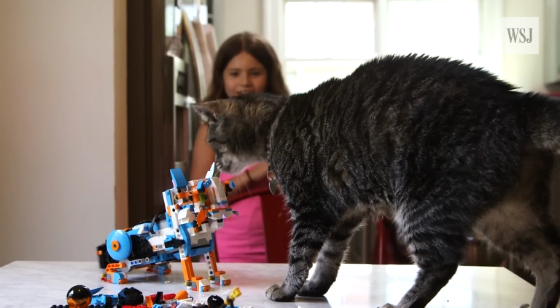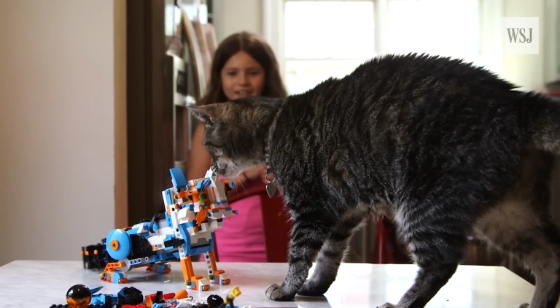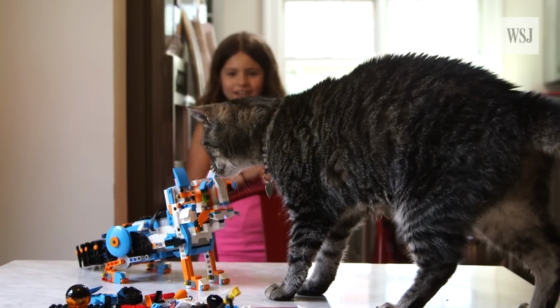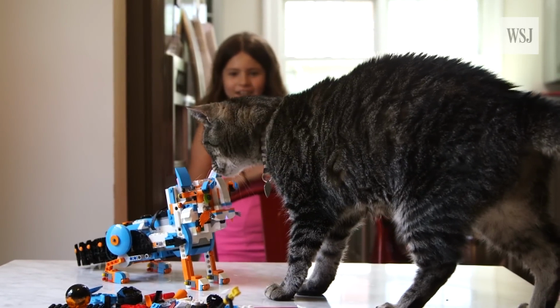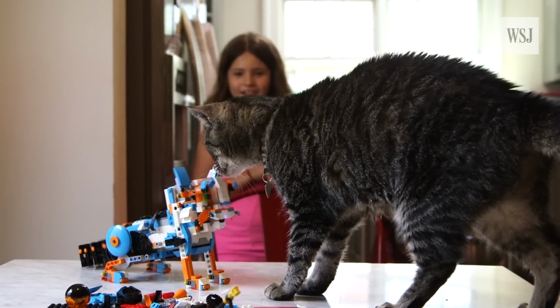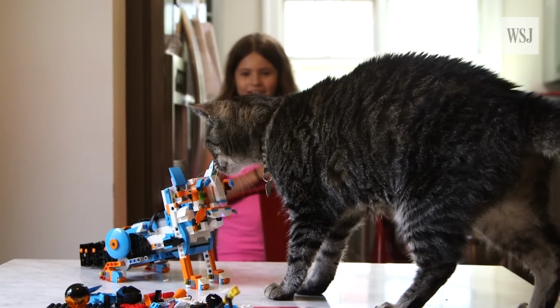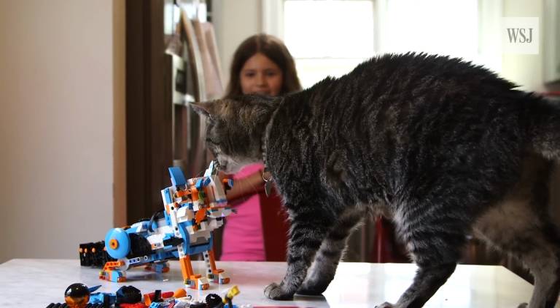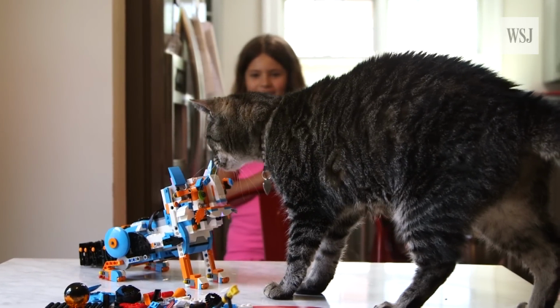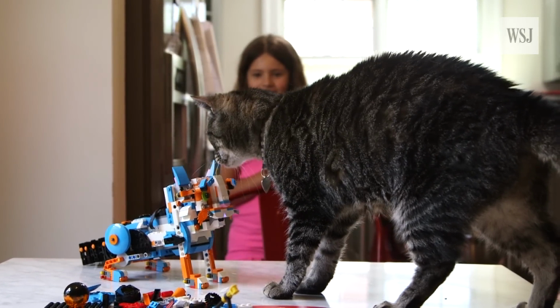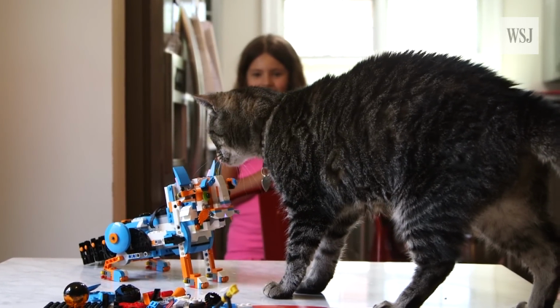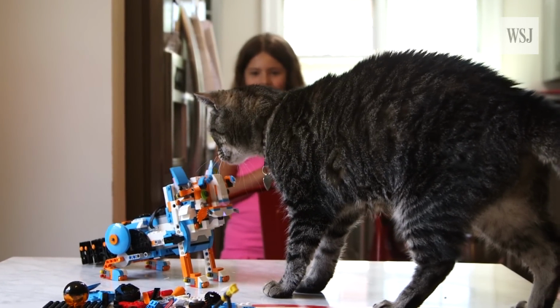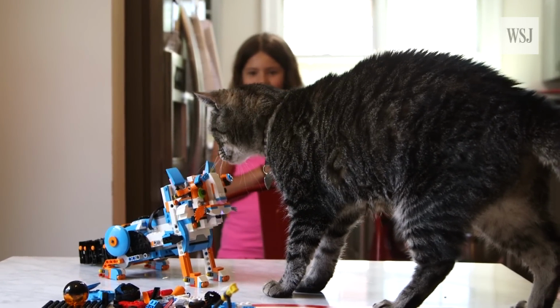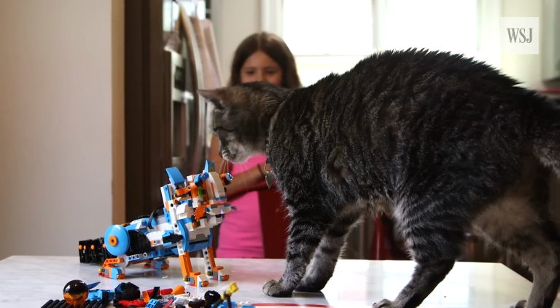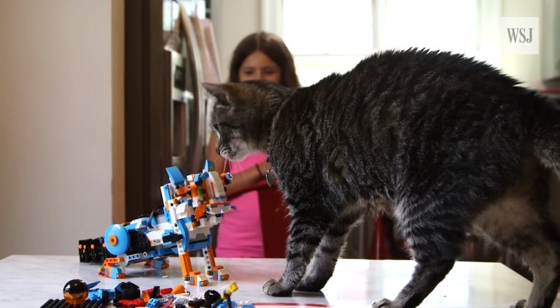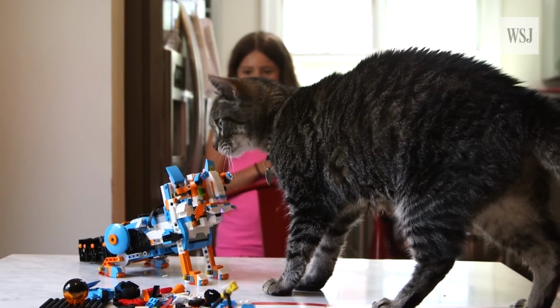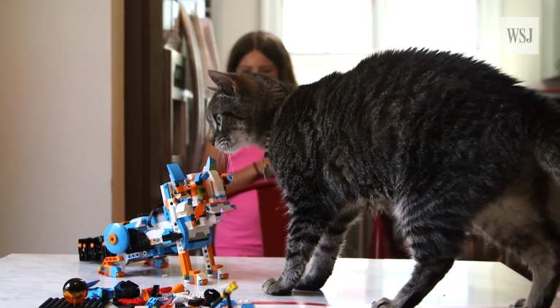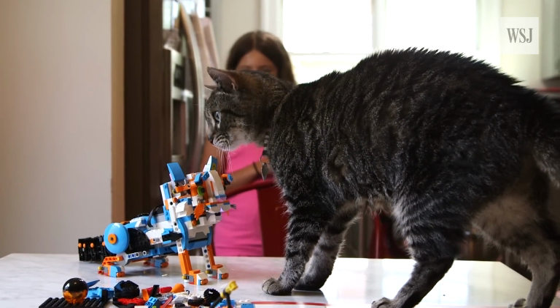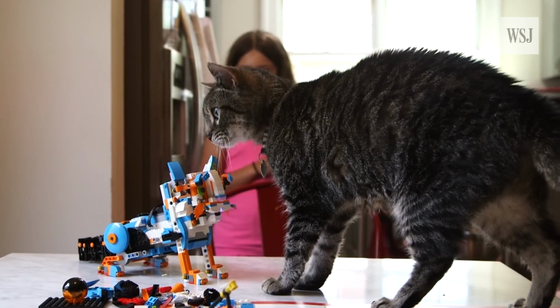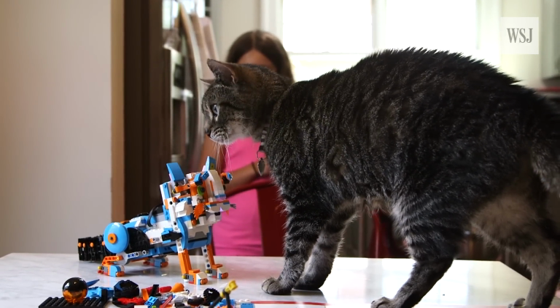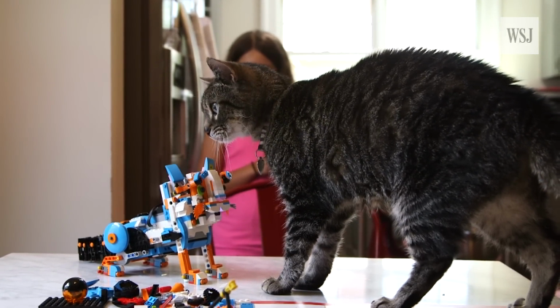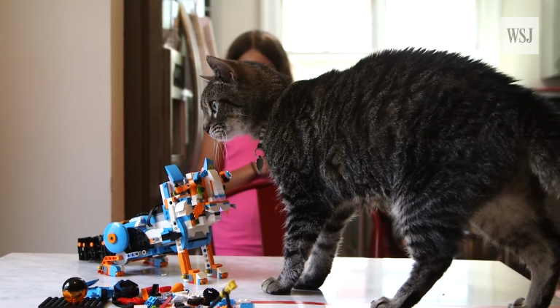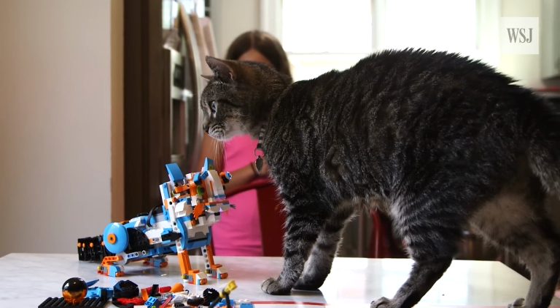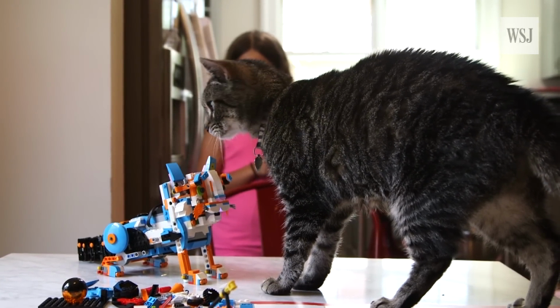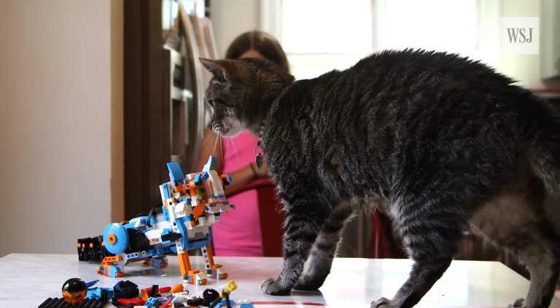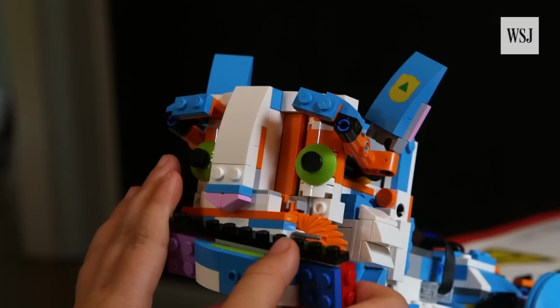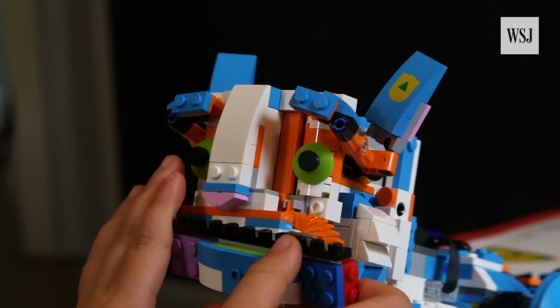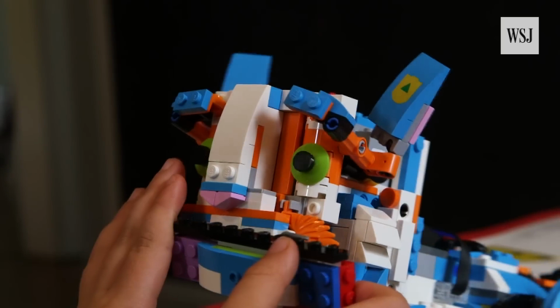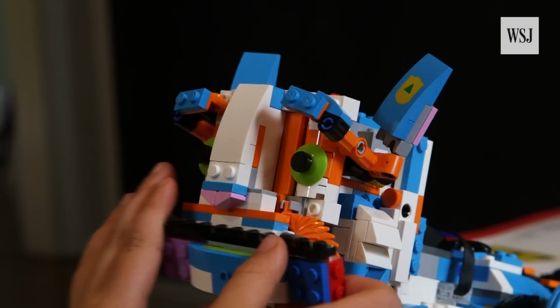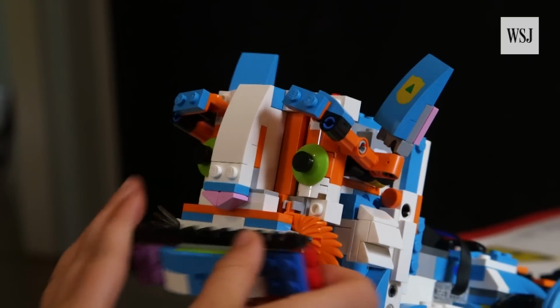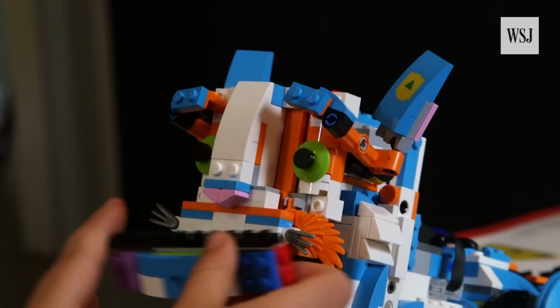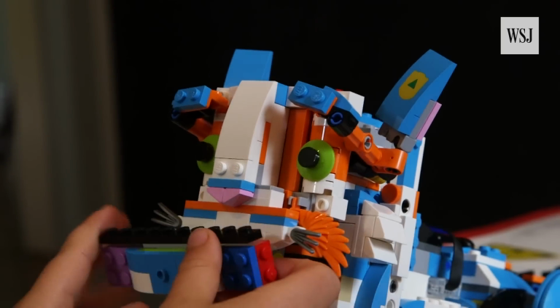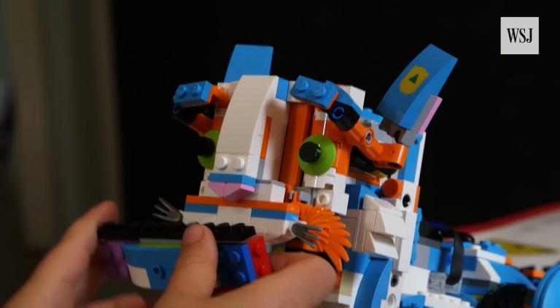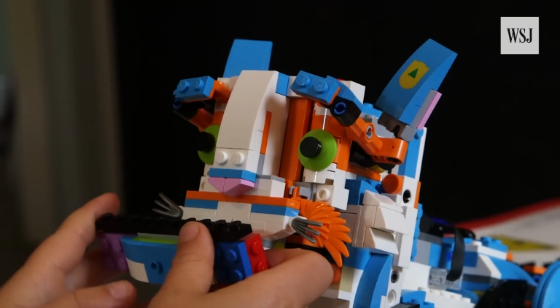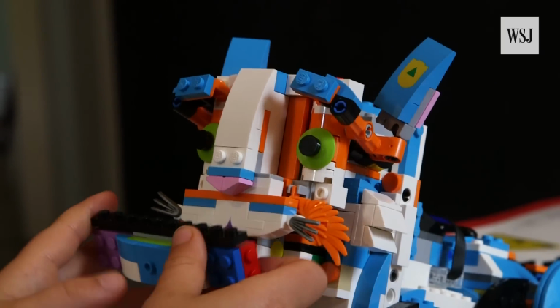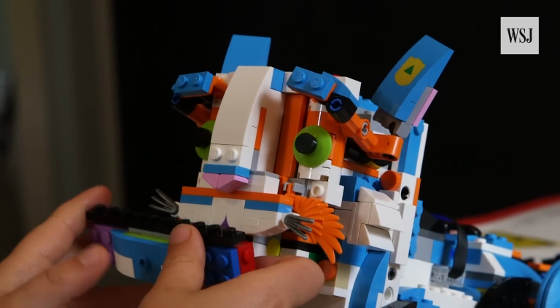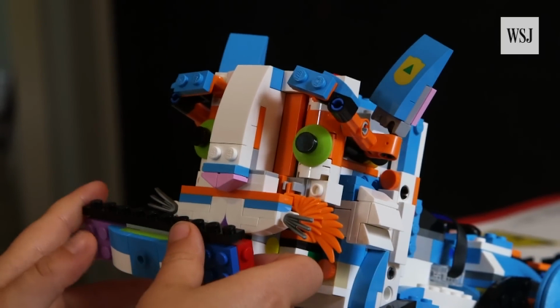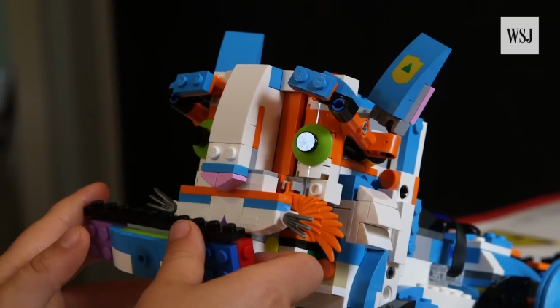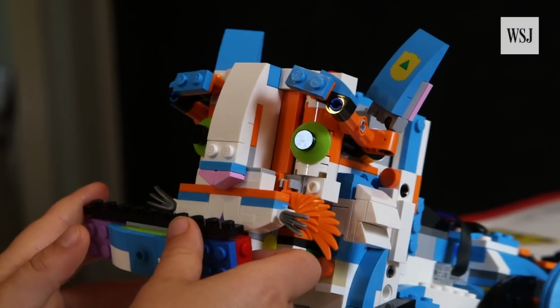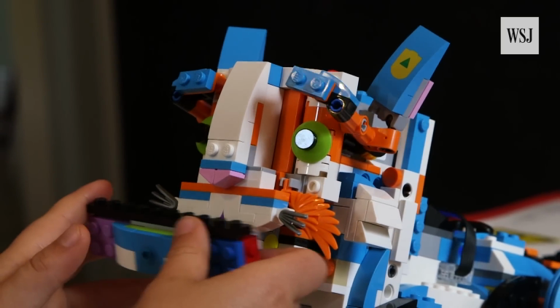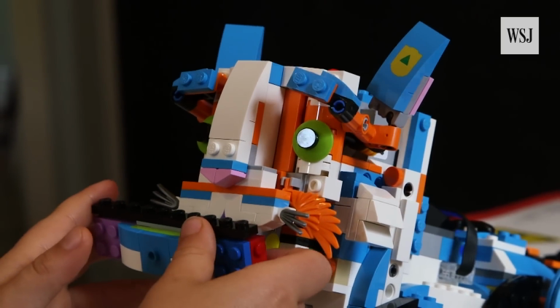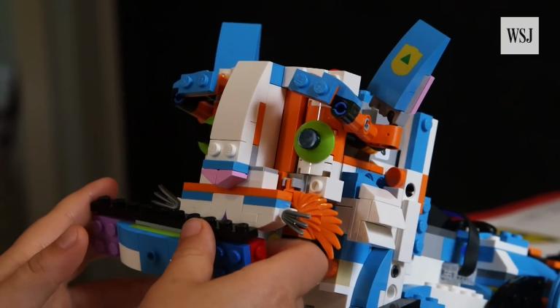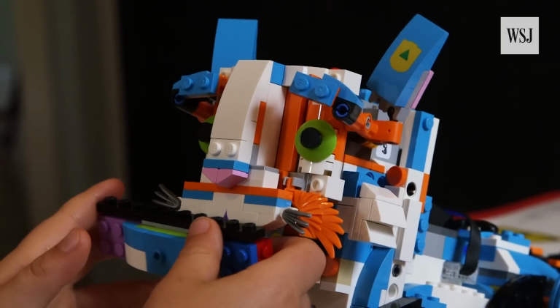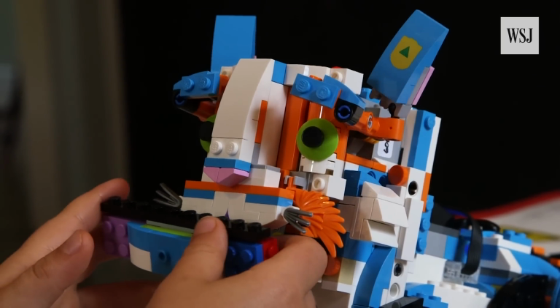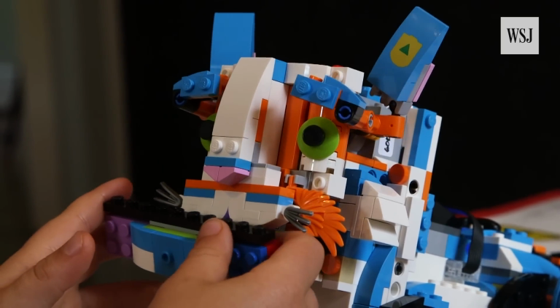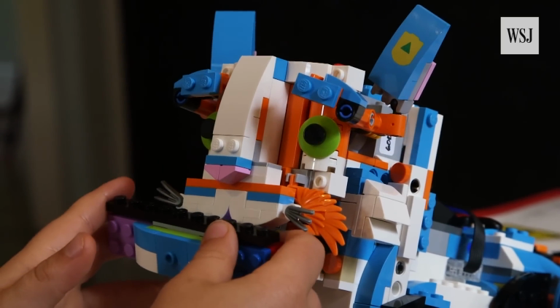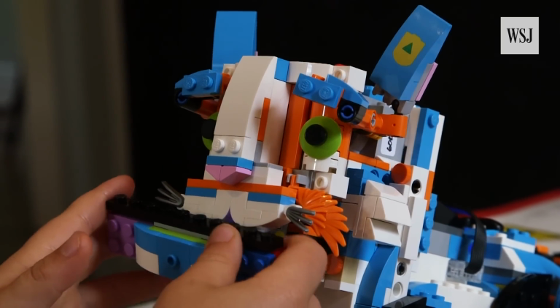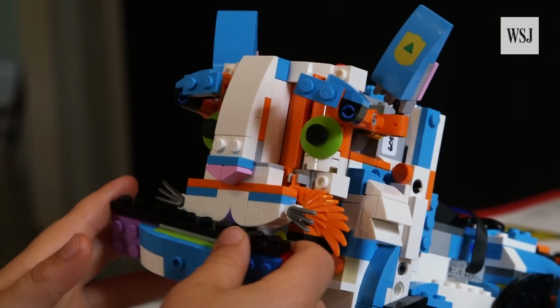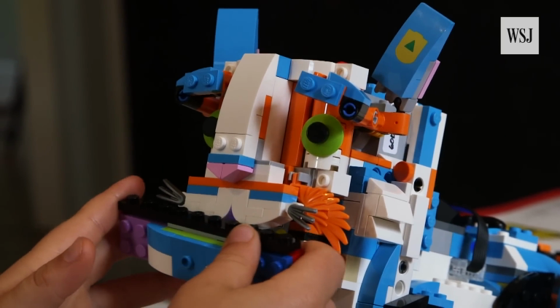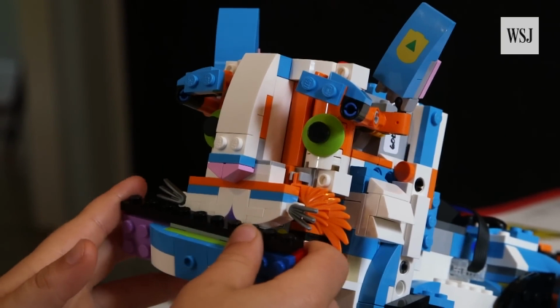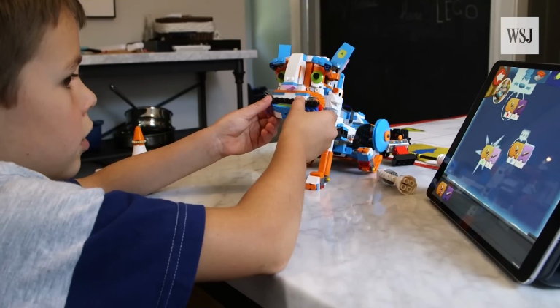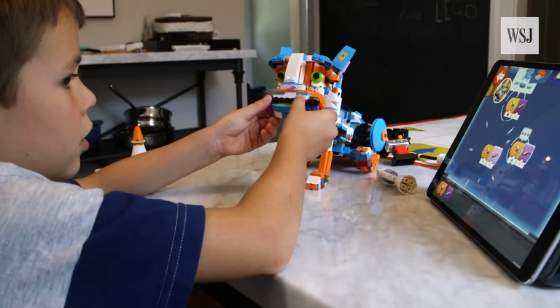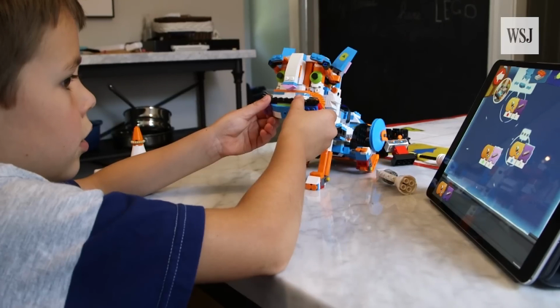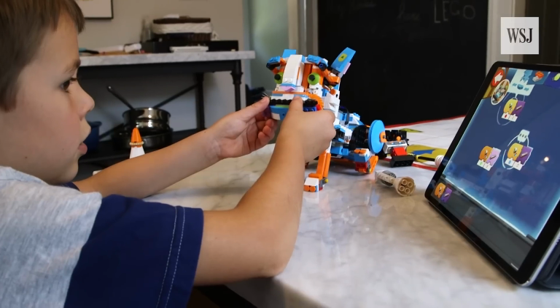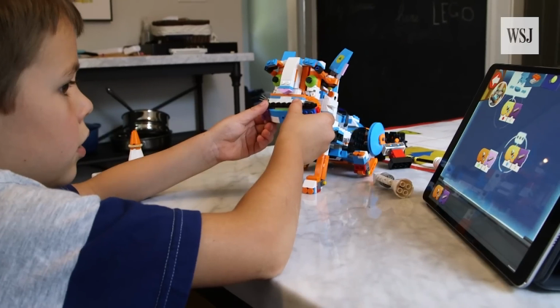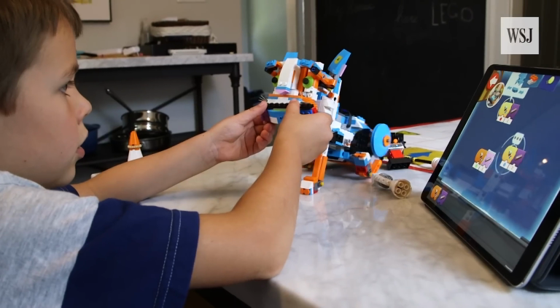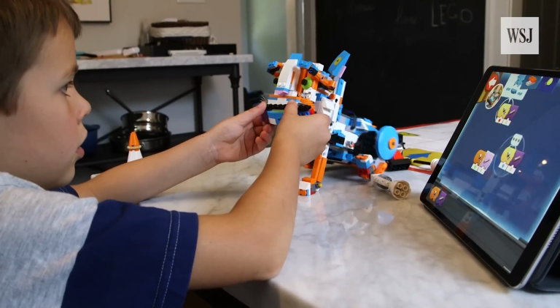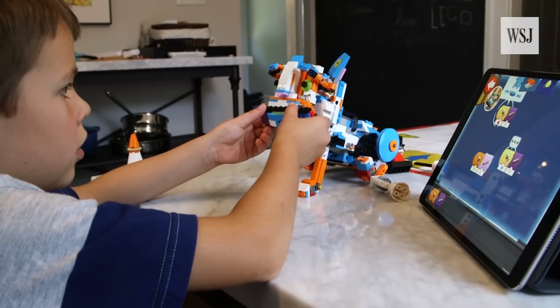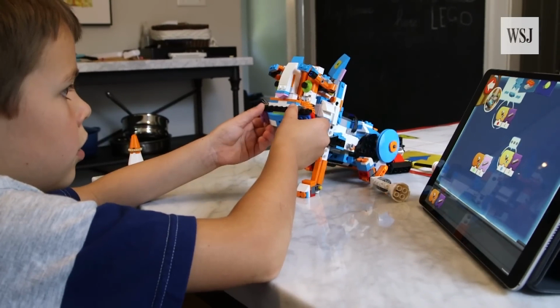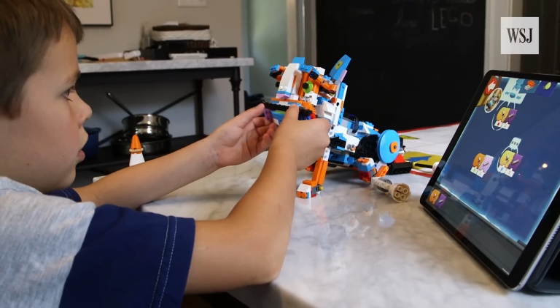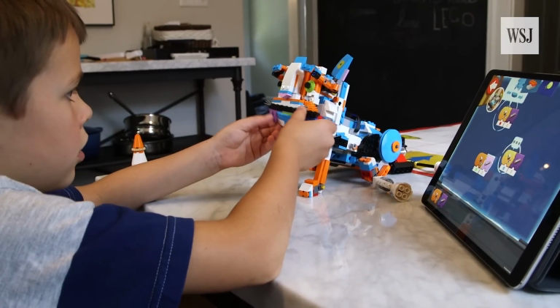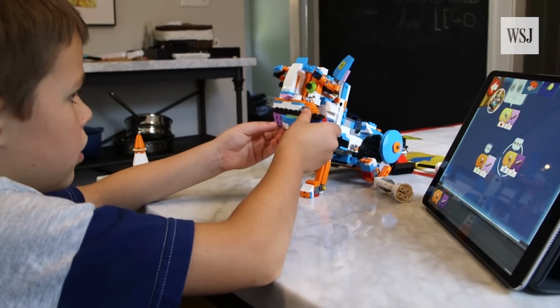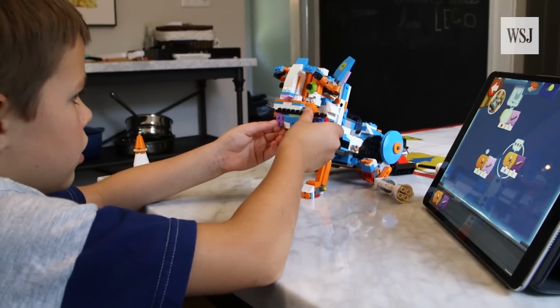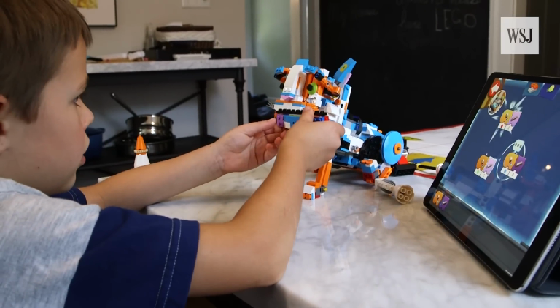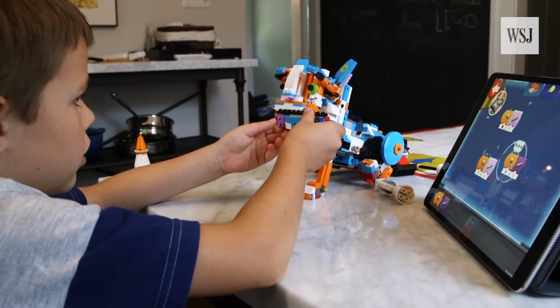But the cat — the robot cat, that is — does more. It can also play harmonica by identifying different colored bricks.